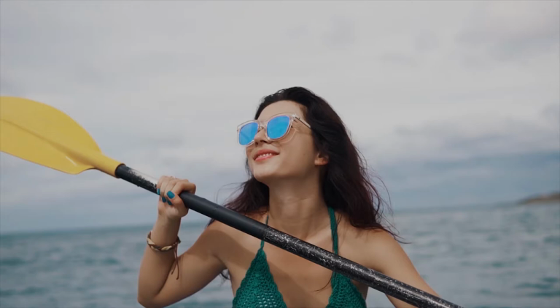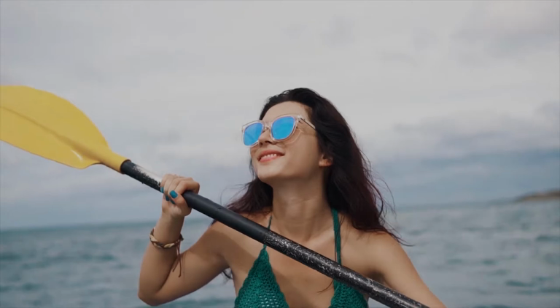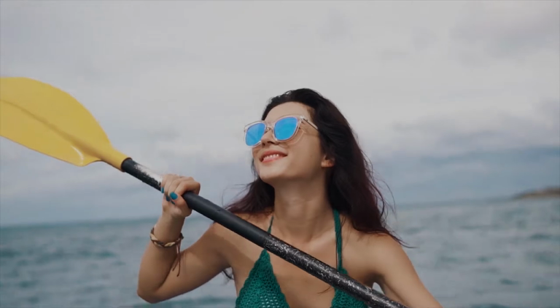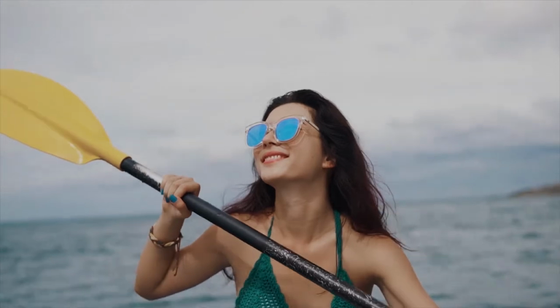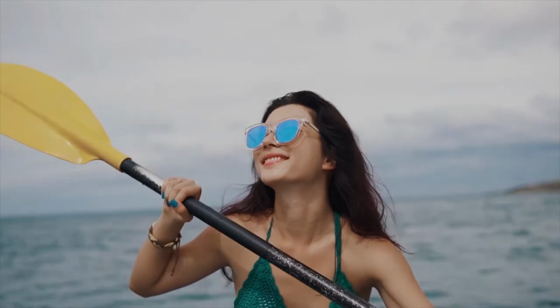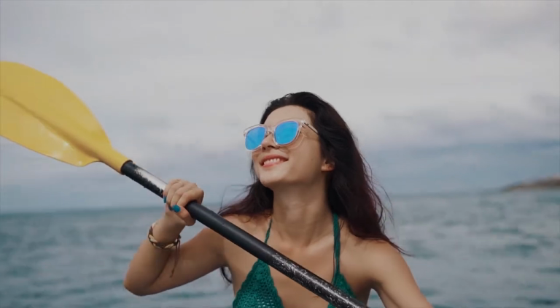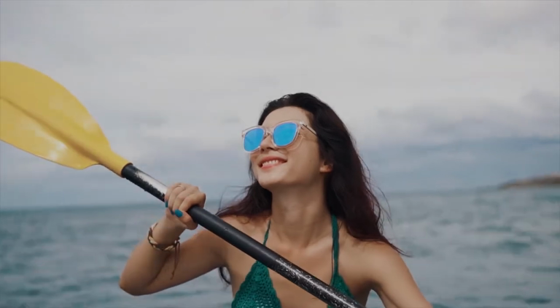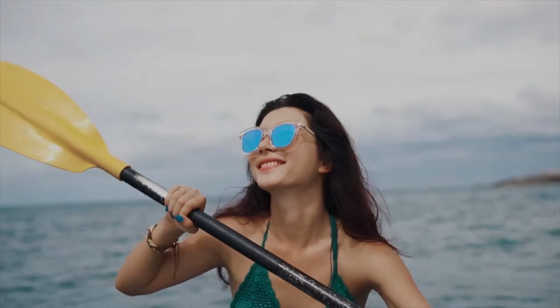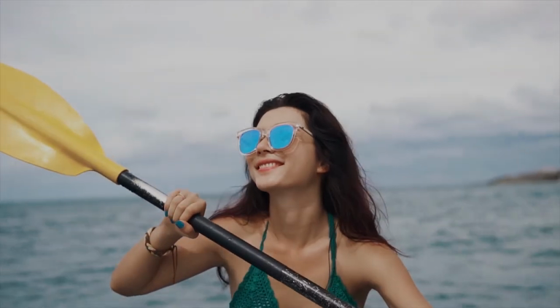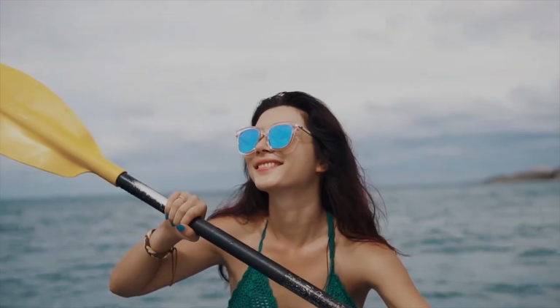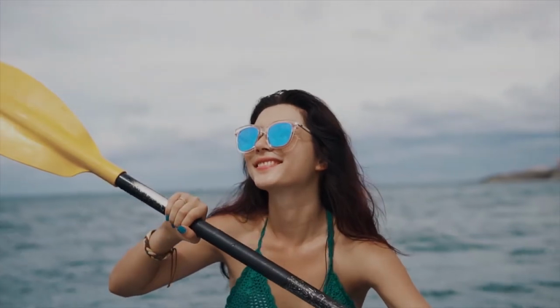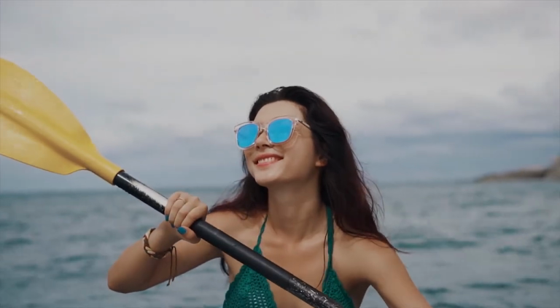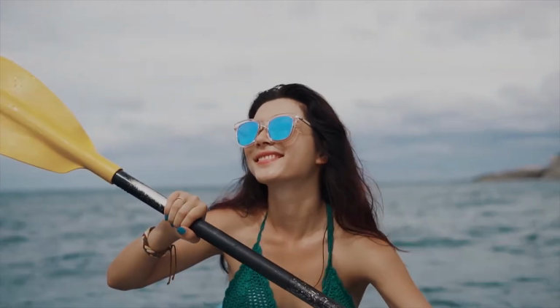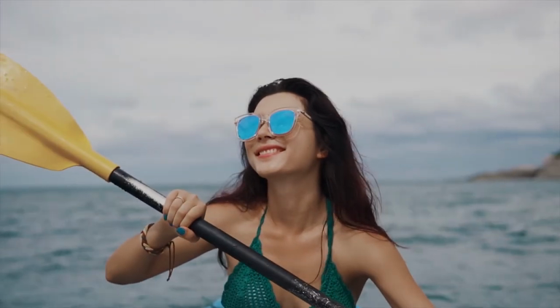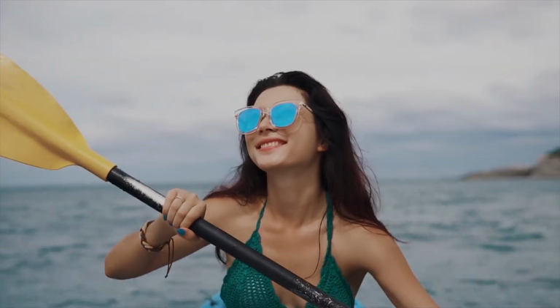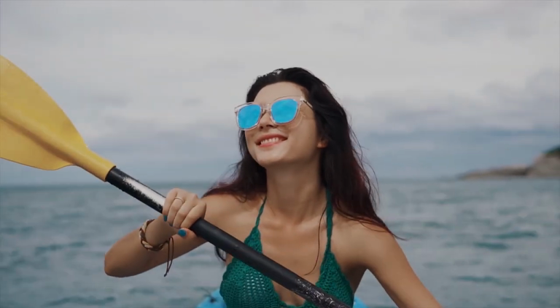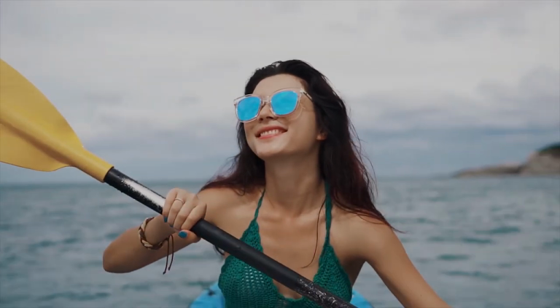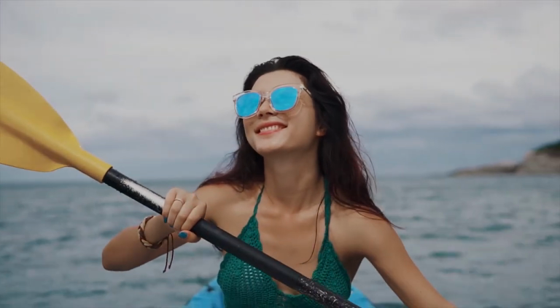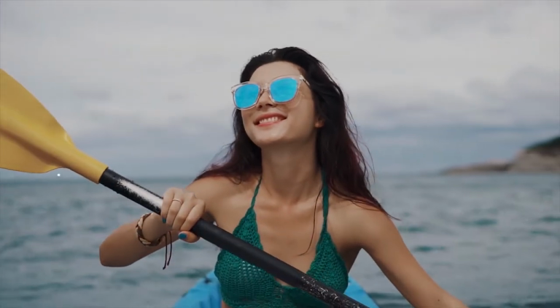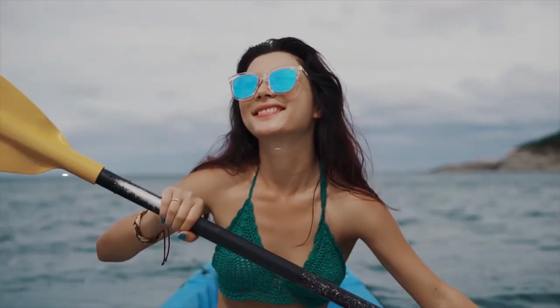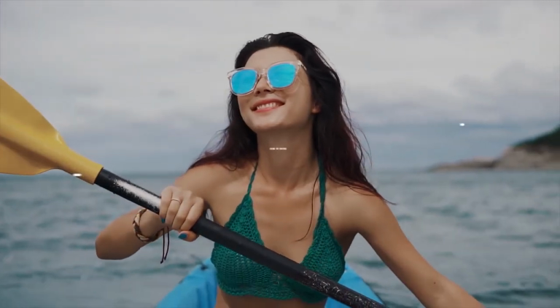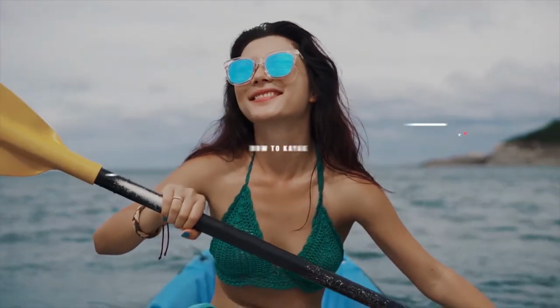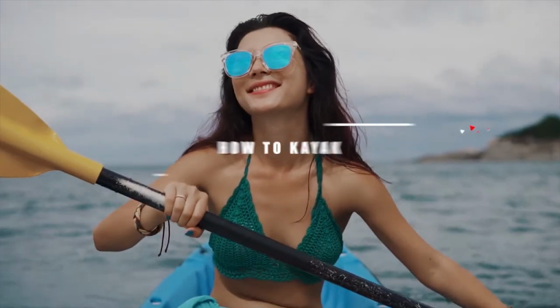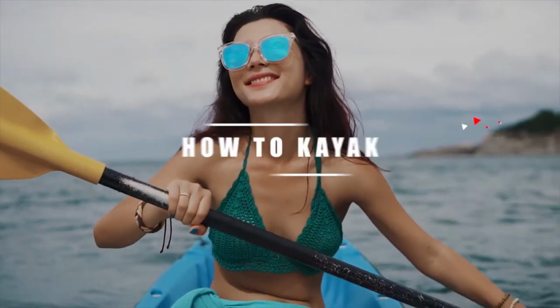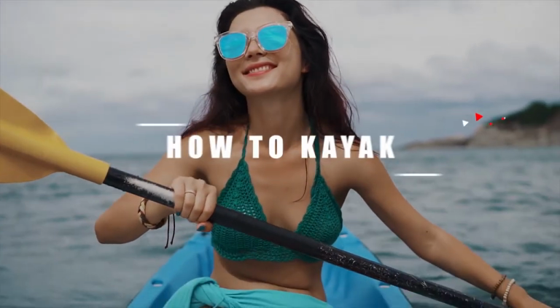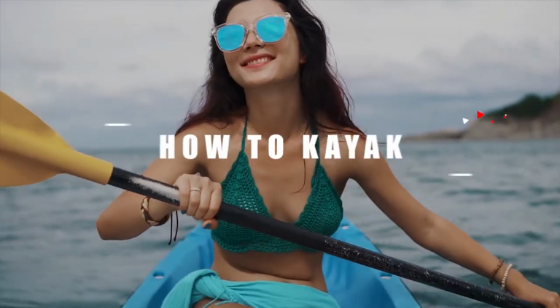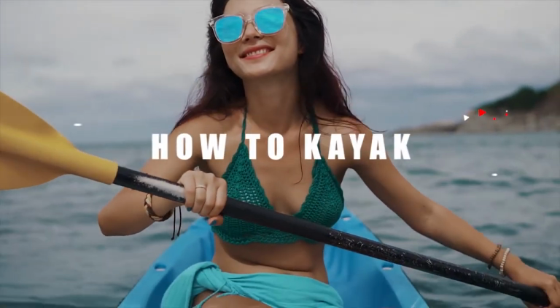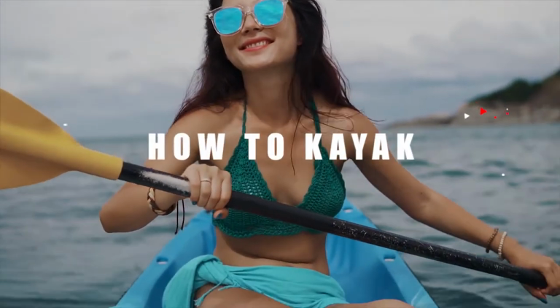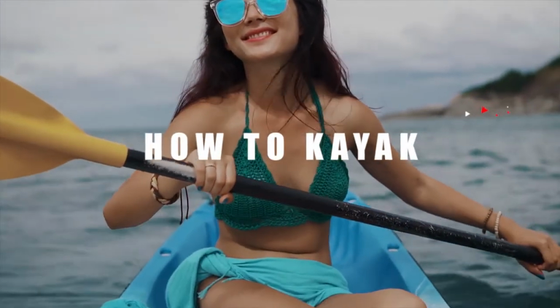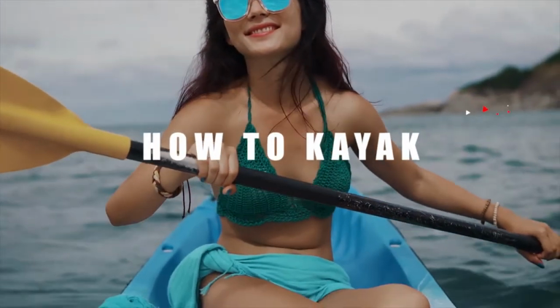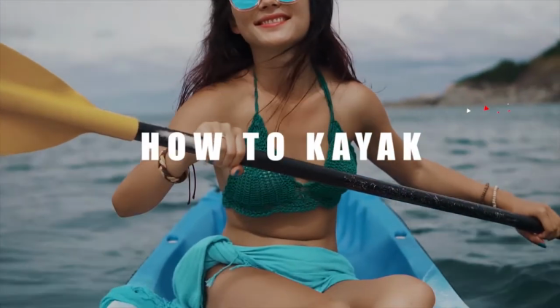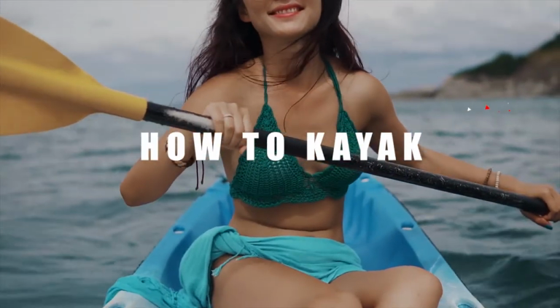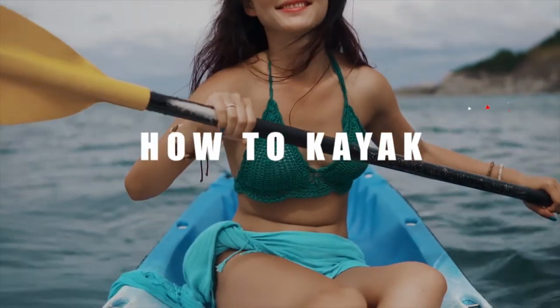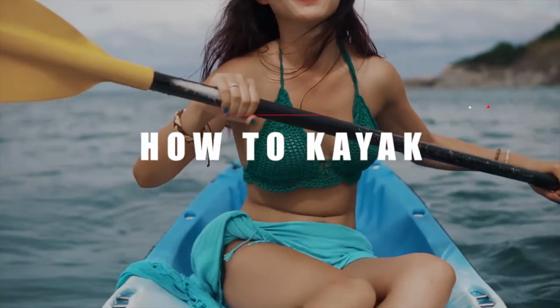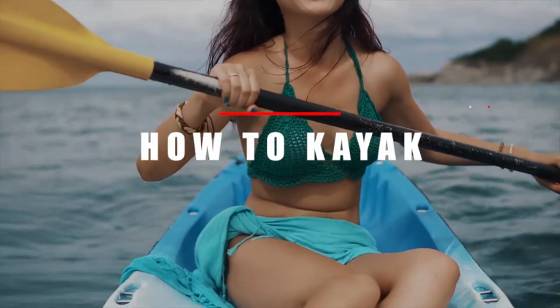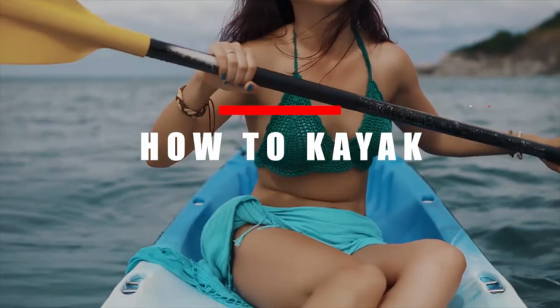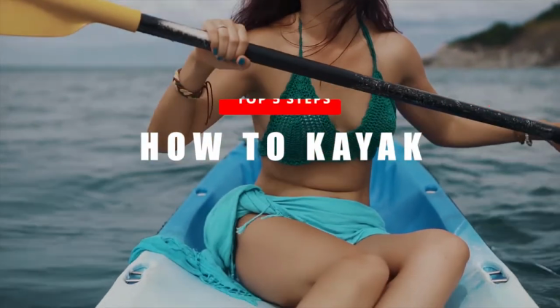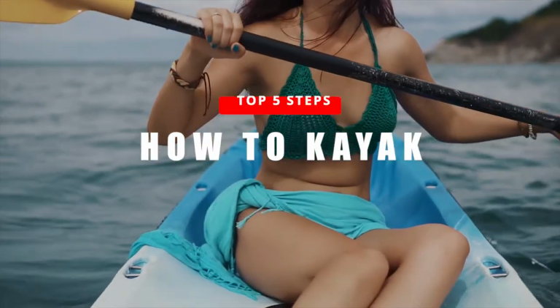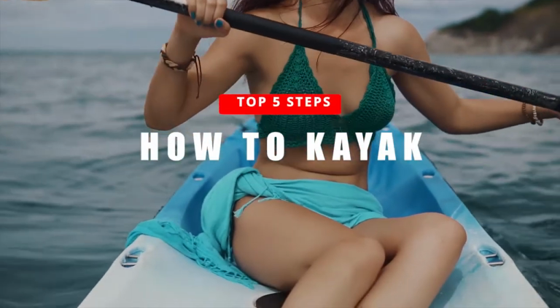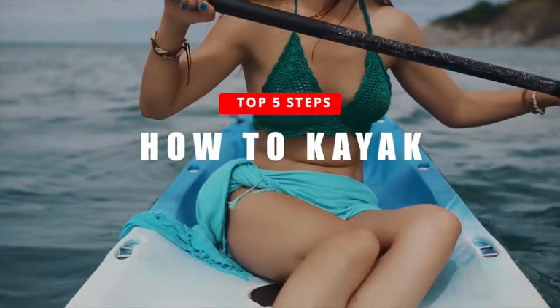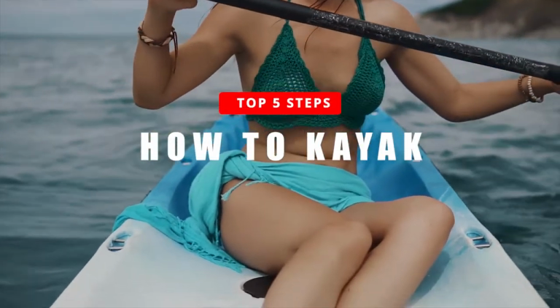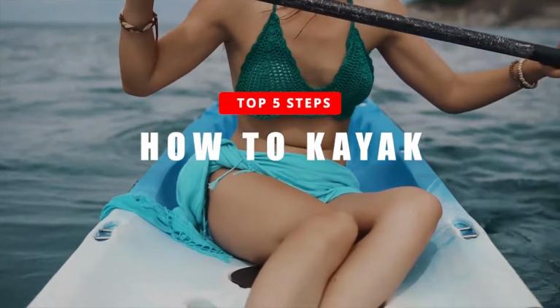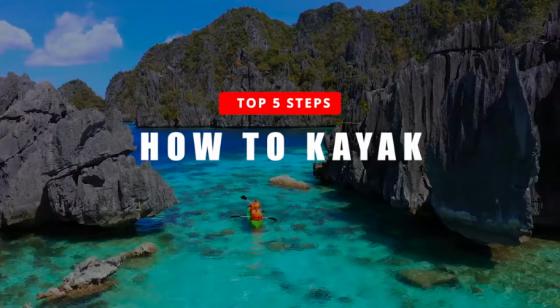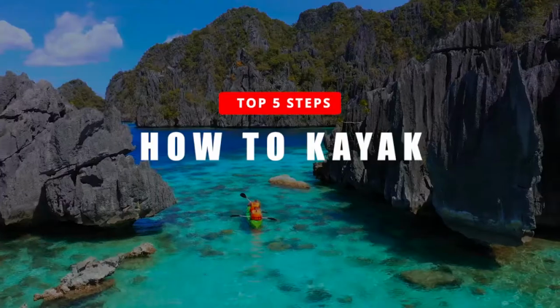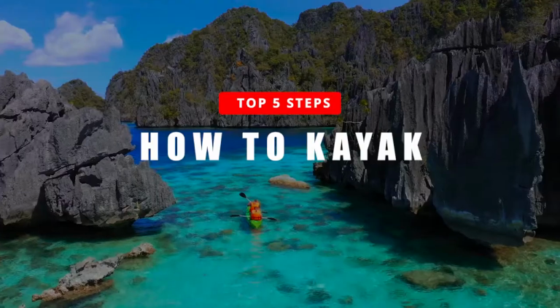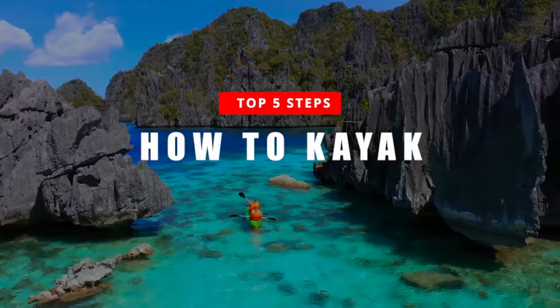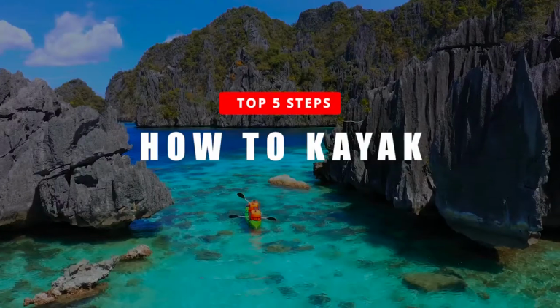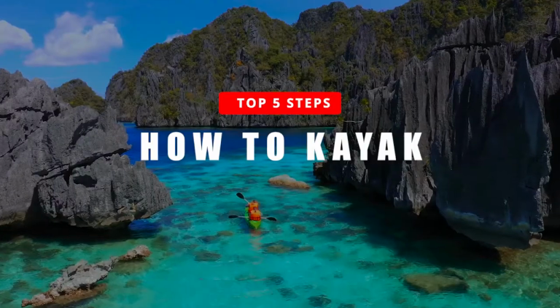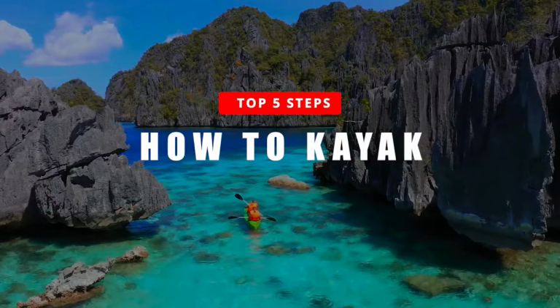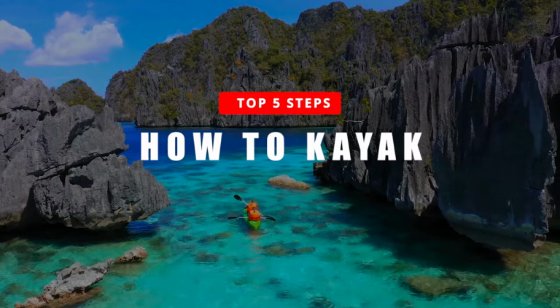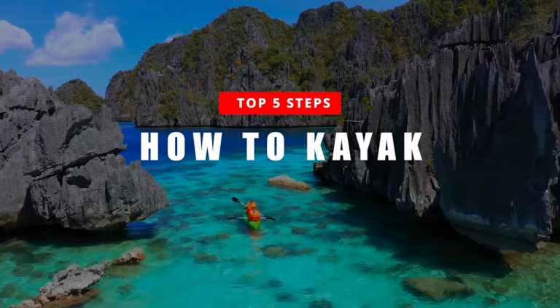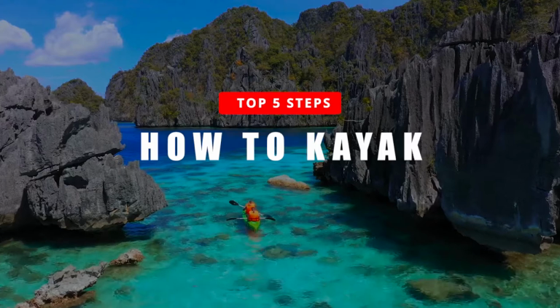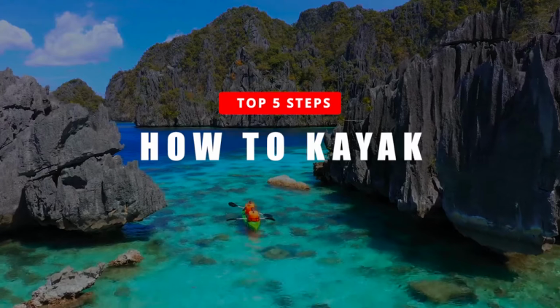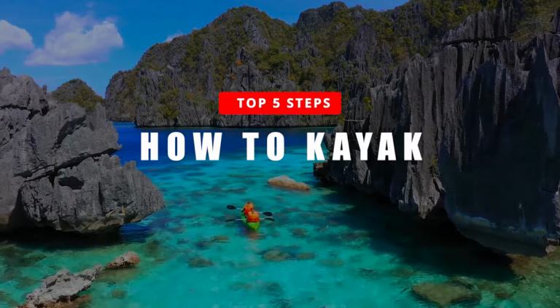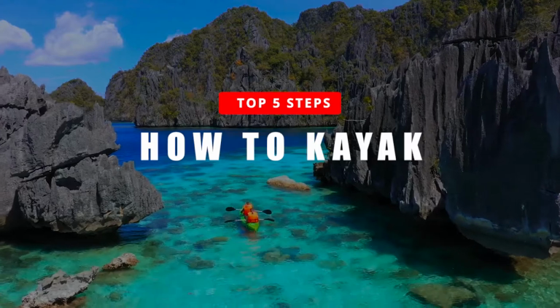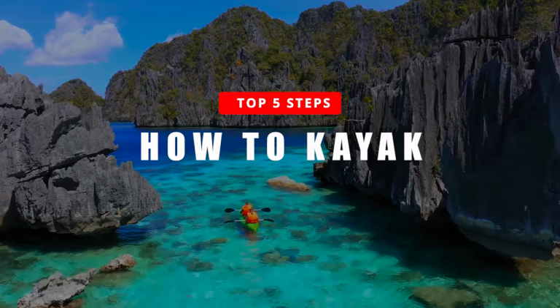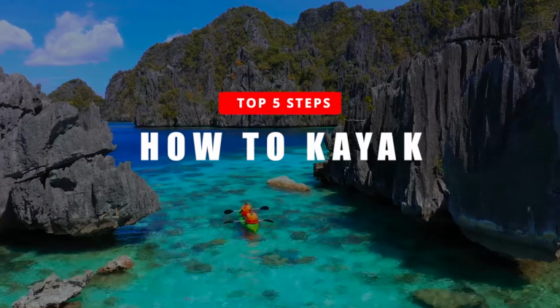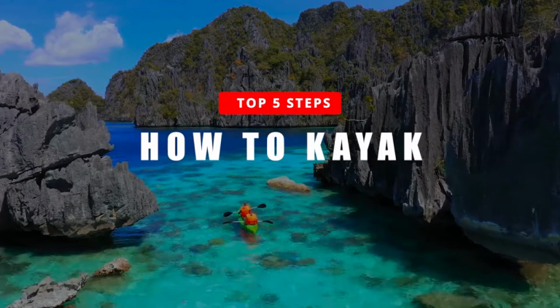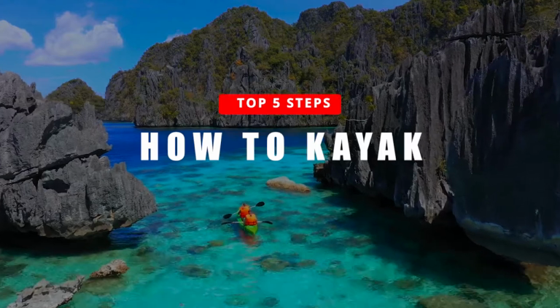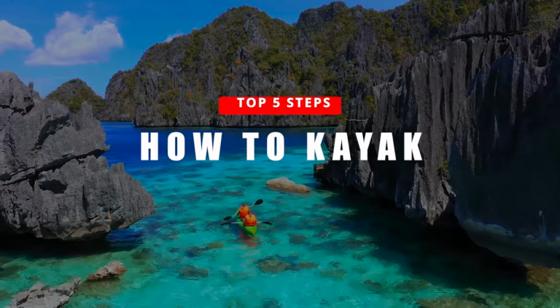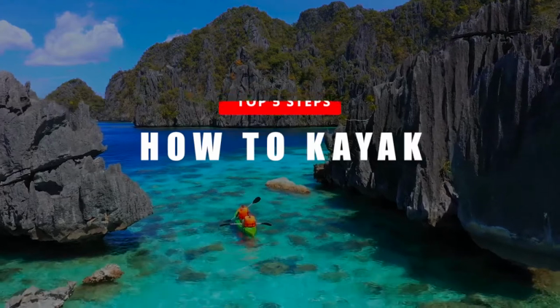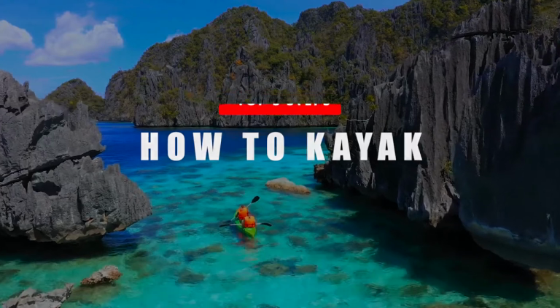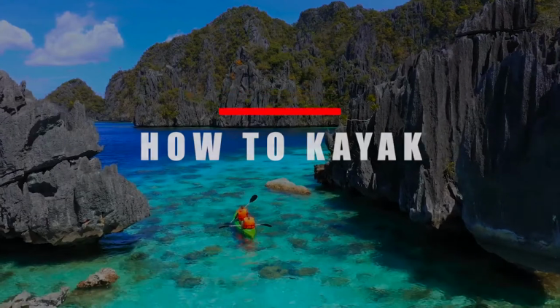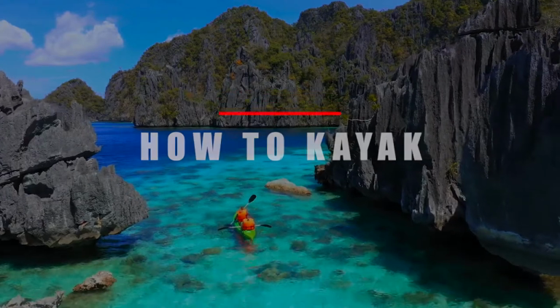In today's video, we are going to look at the top 5 steps how to kayak. Let's get right into it.